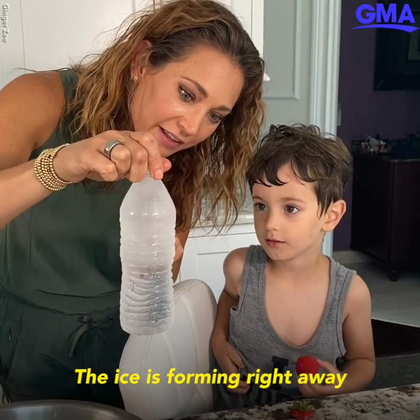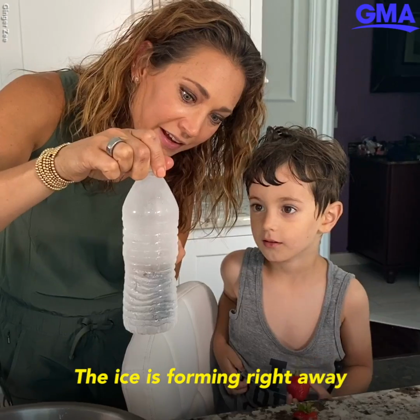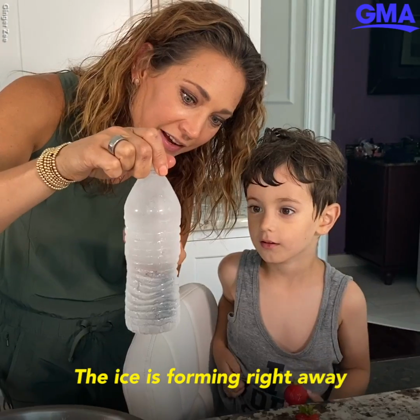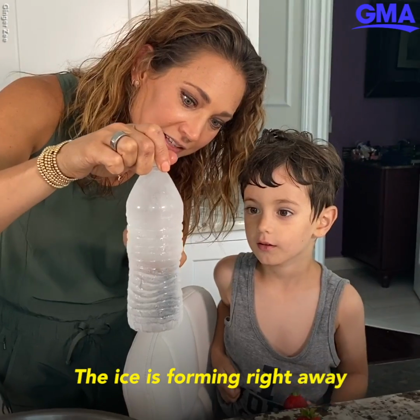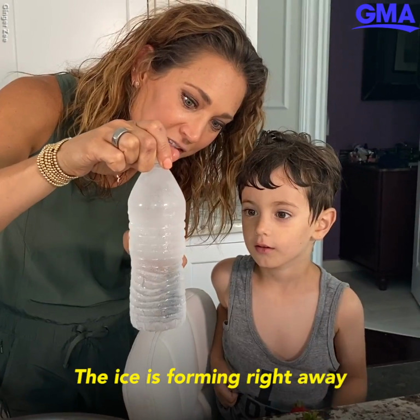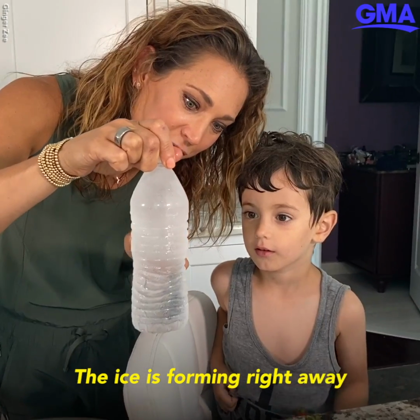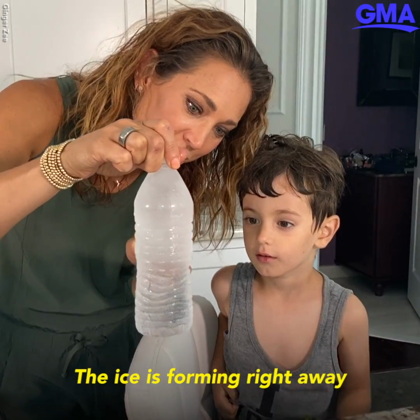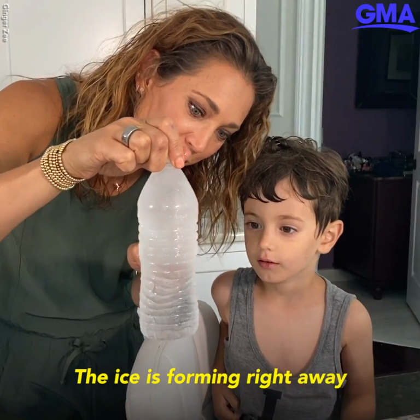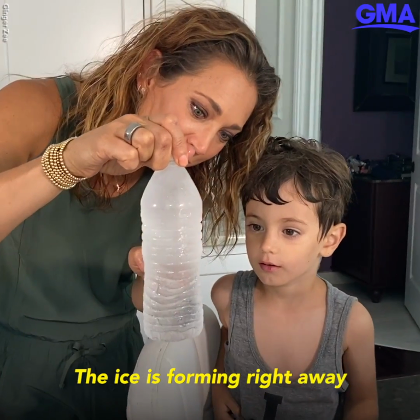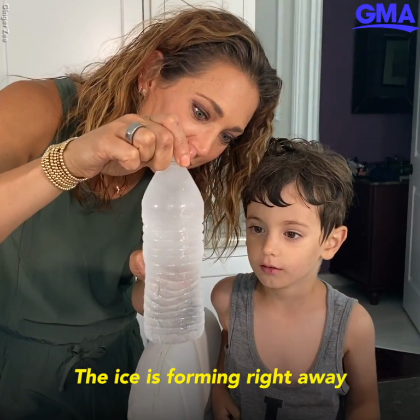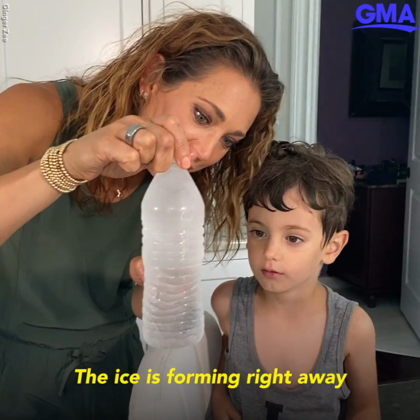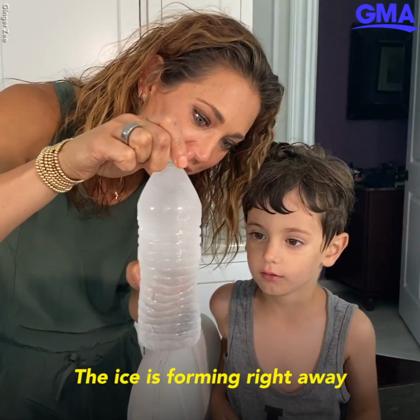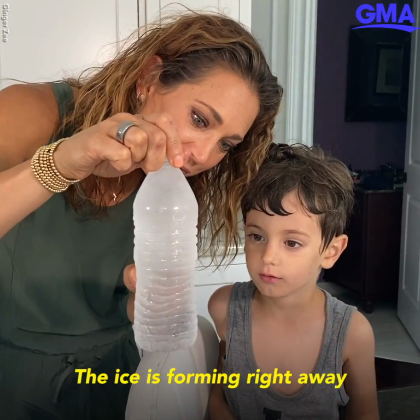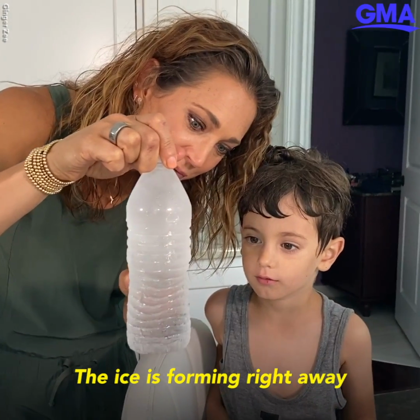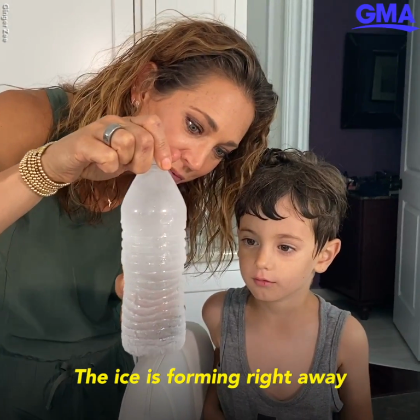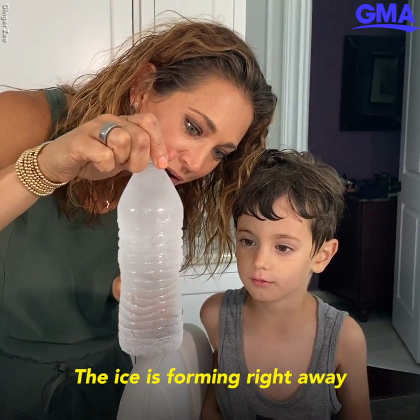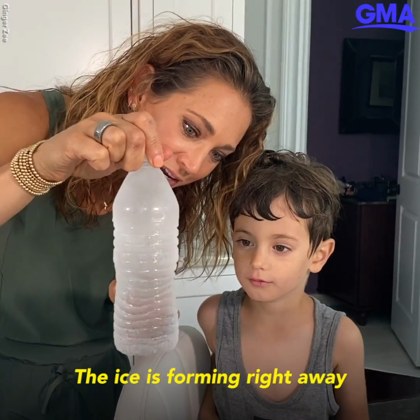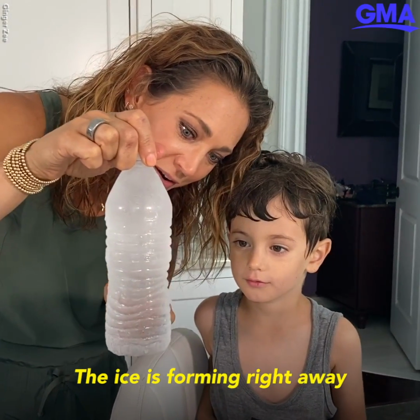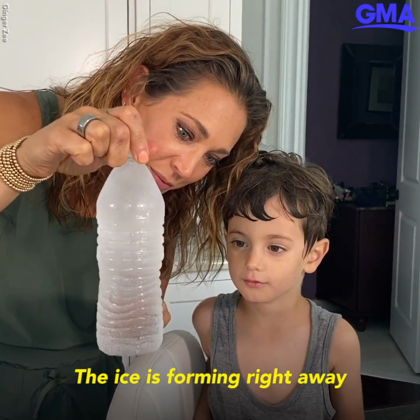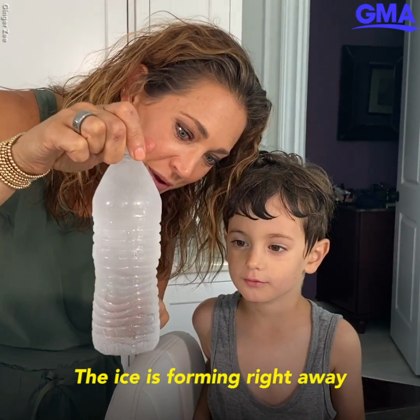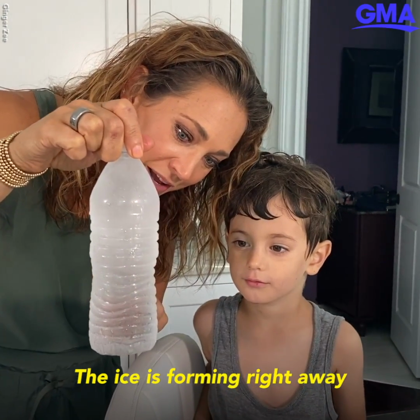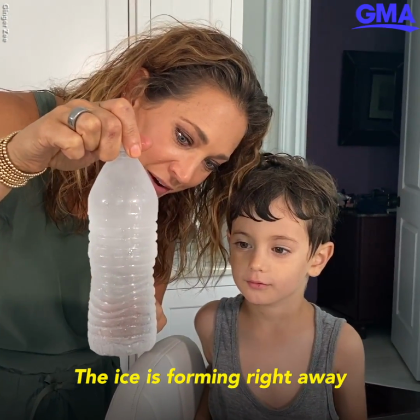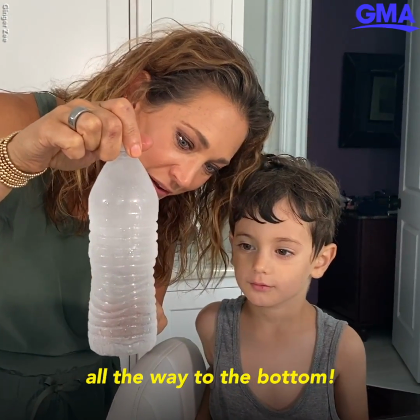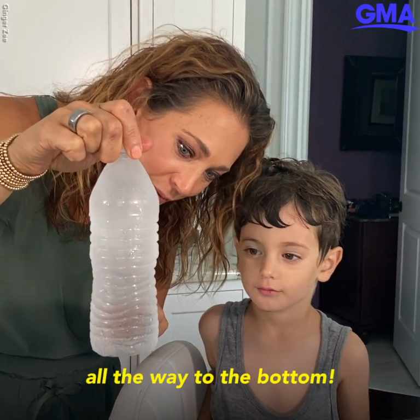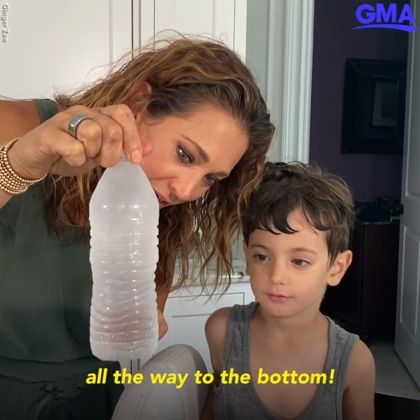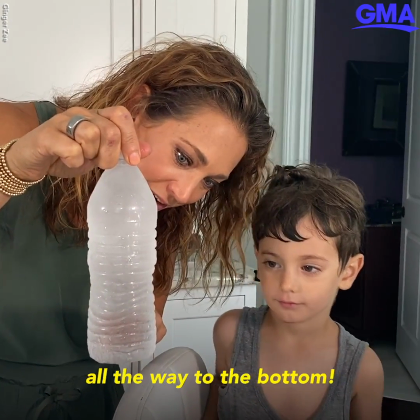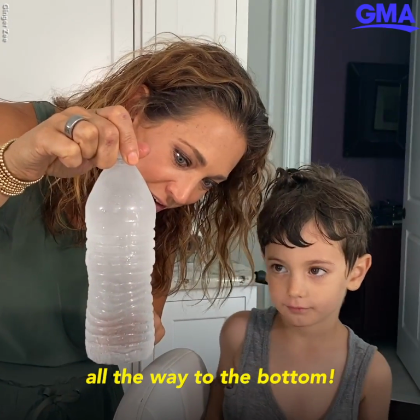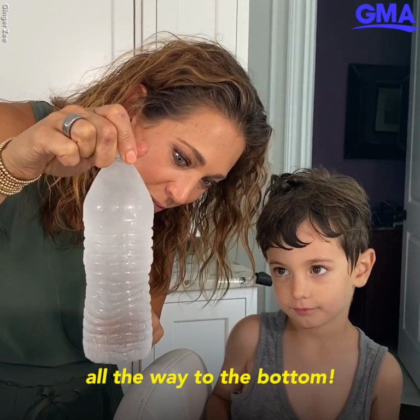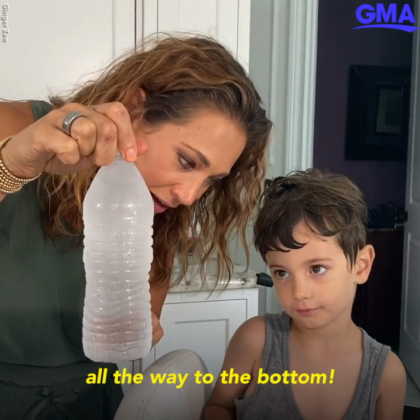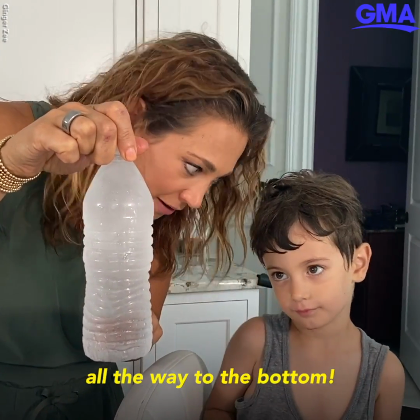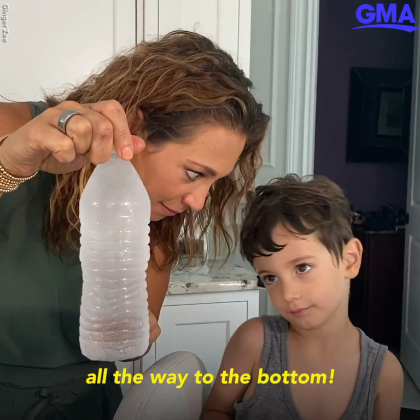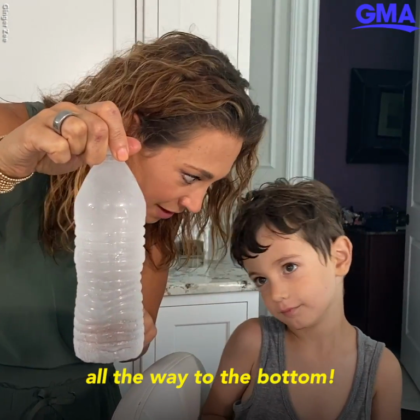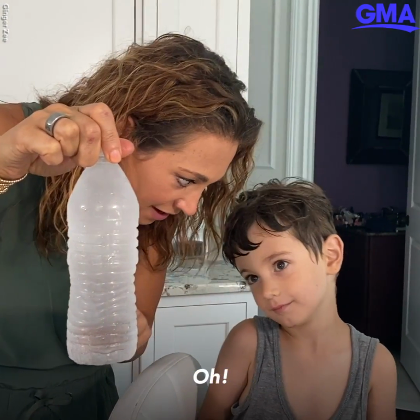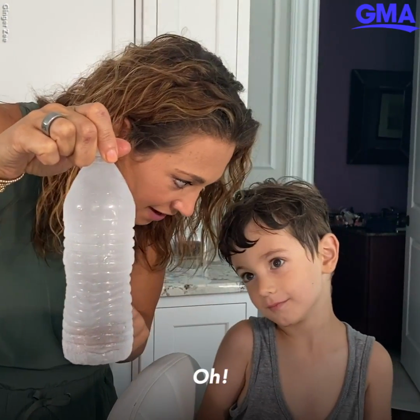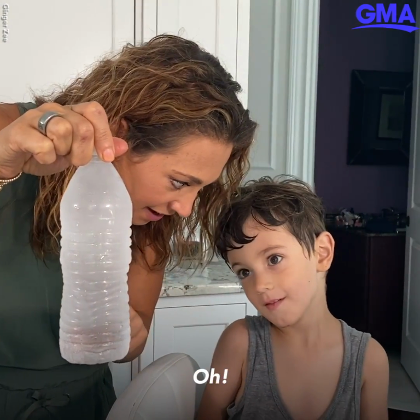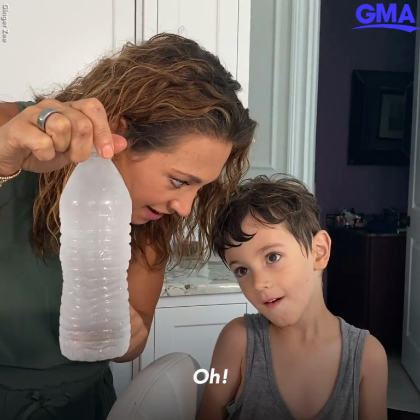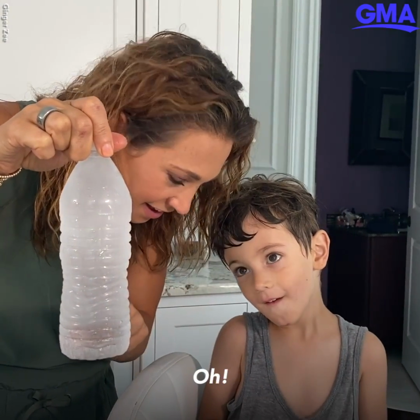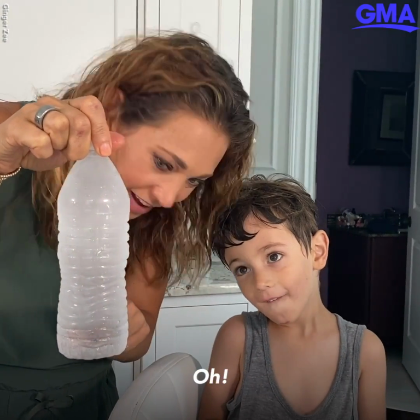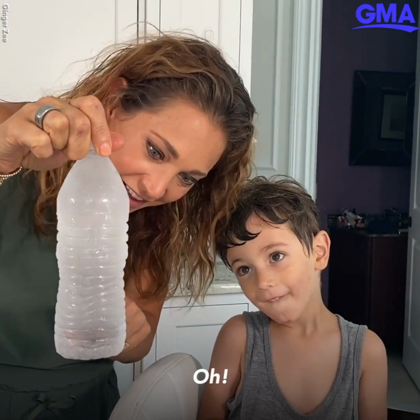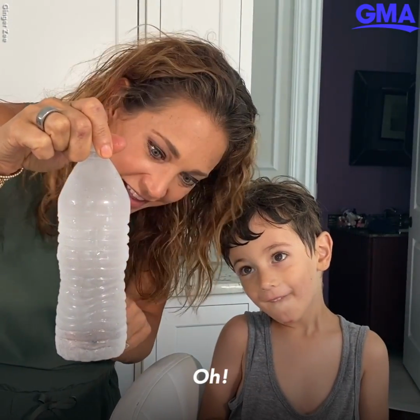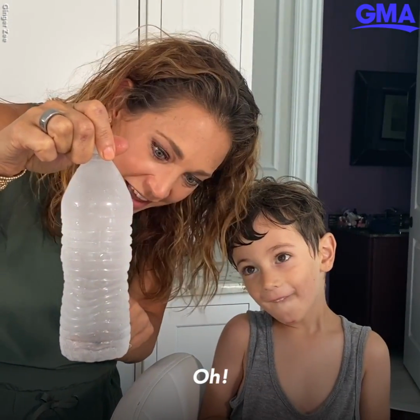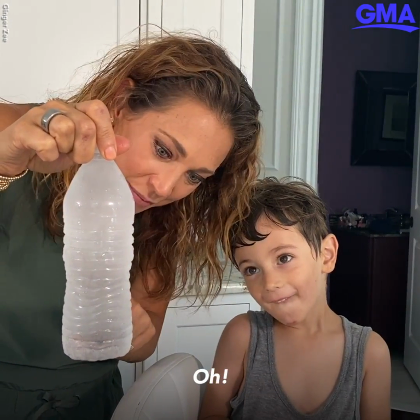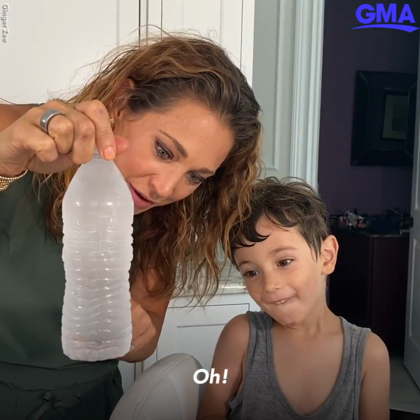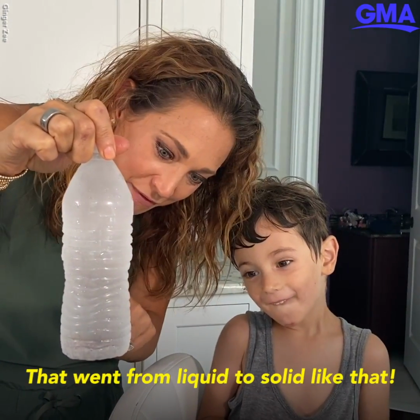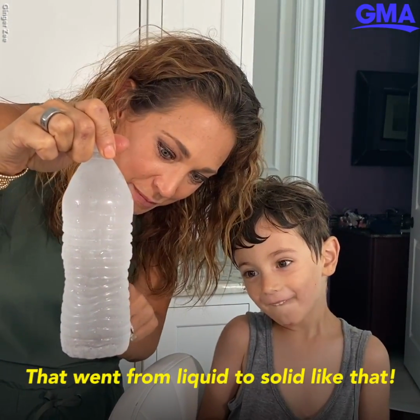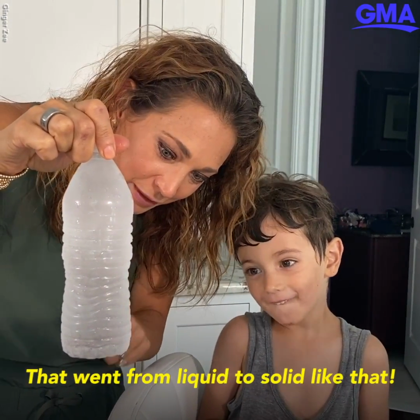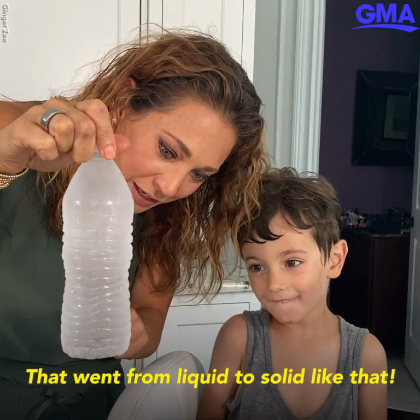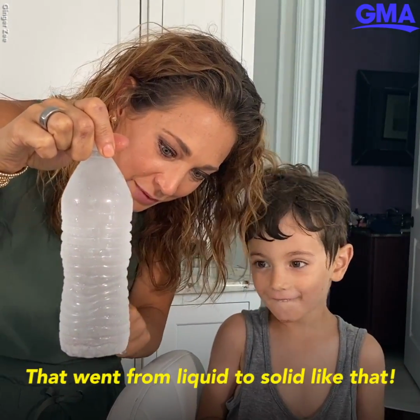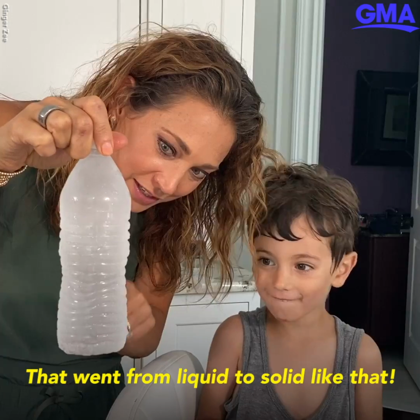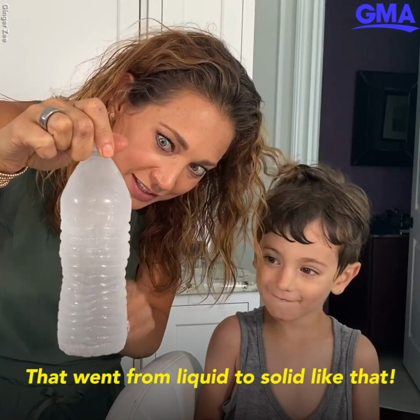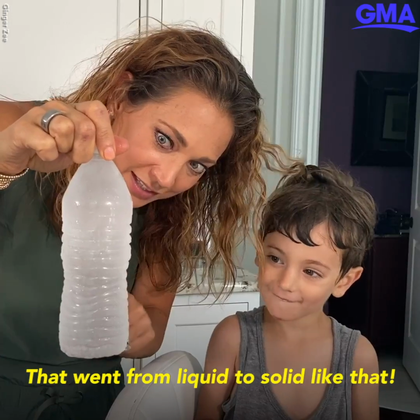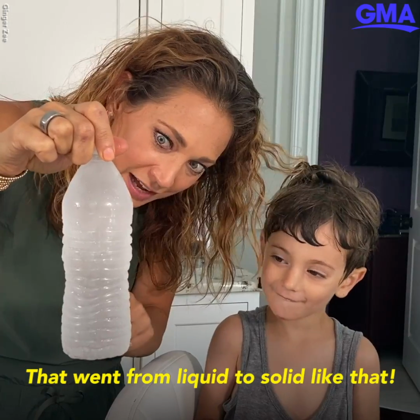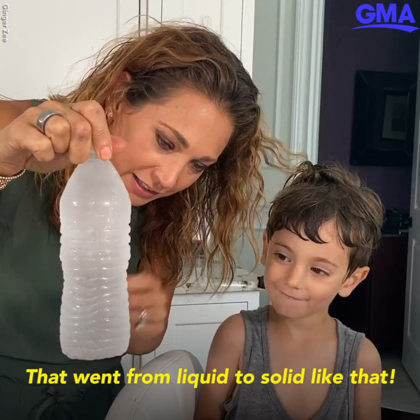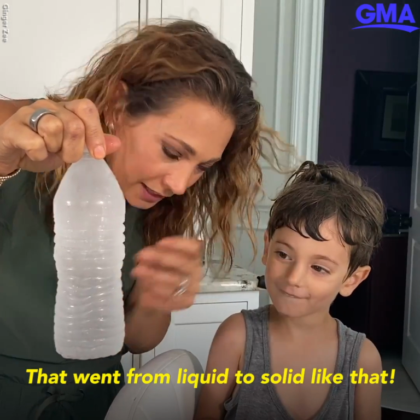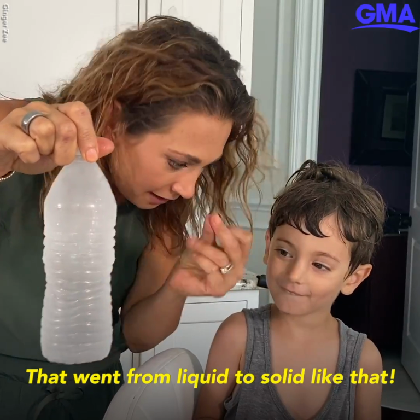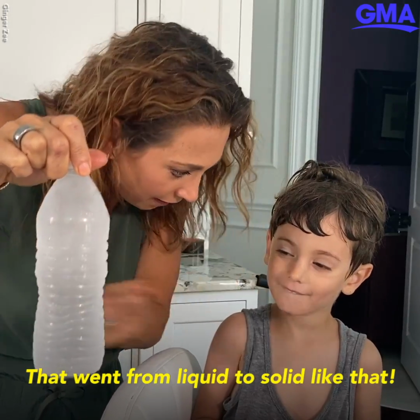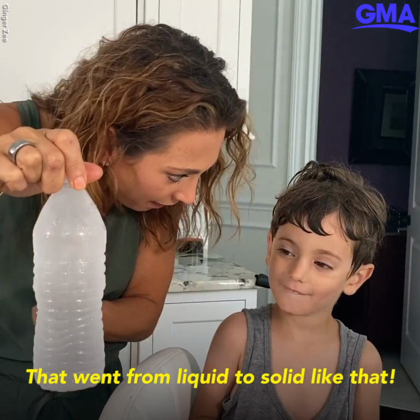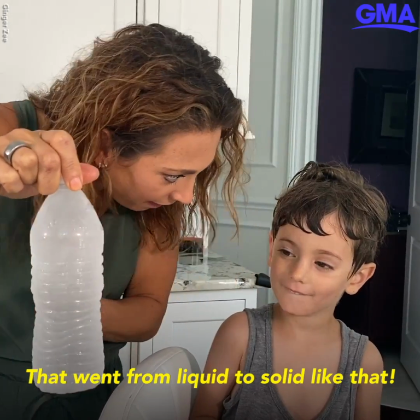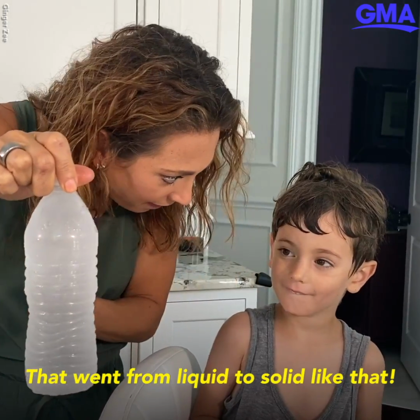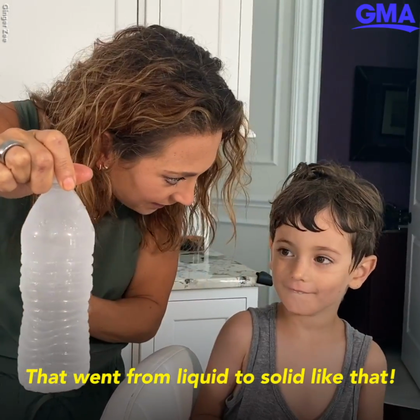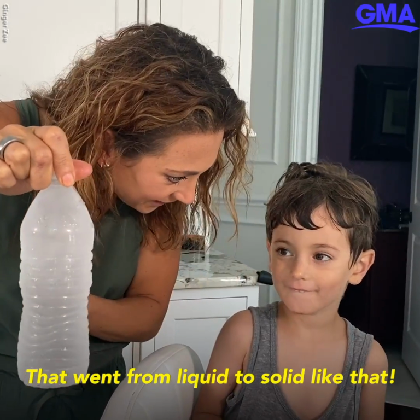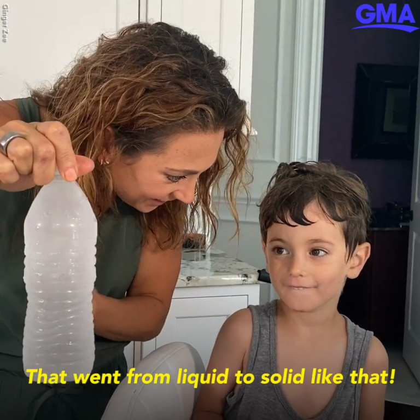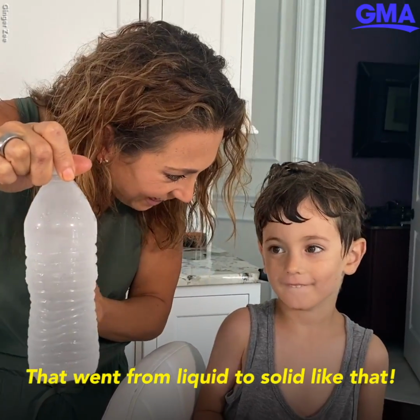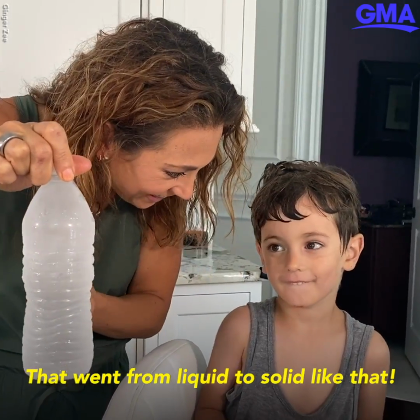The ice is forming right away, all the way down to the bottom. That went from liquid to solid like that.